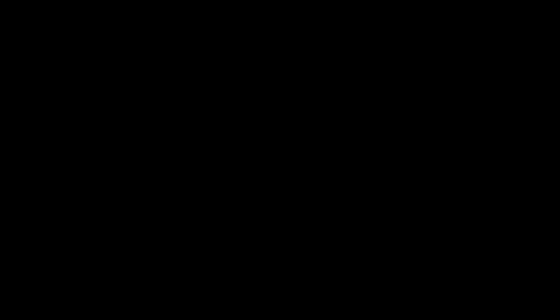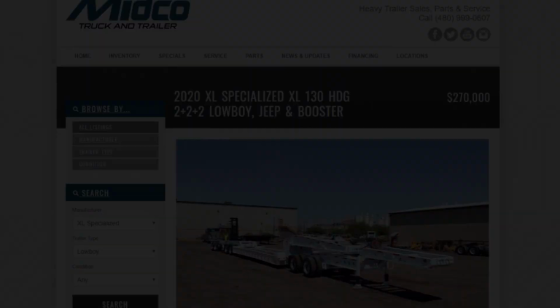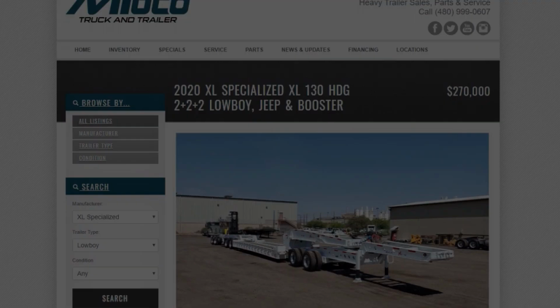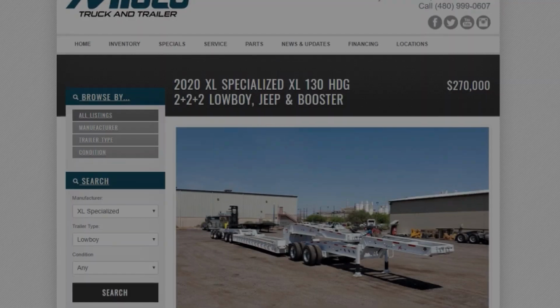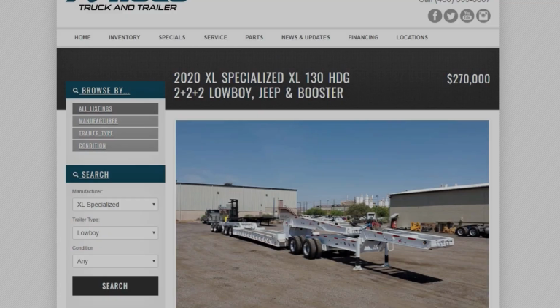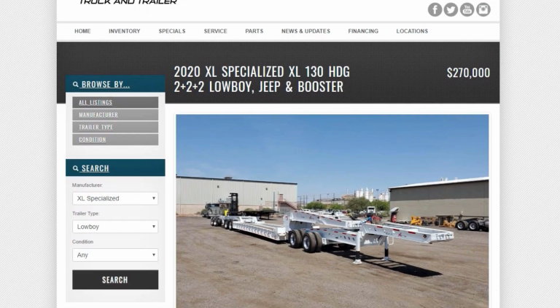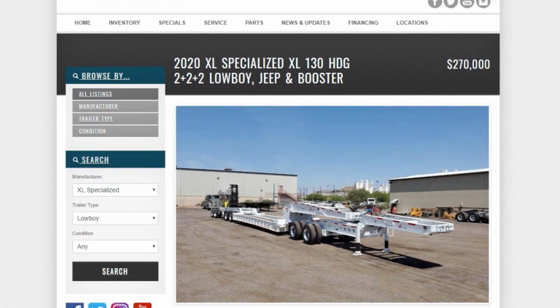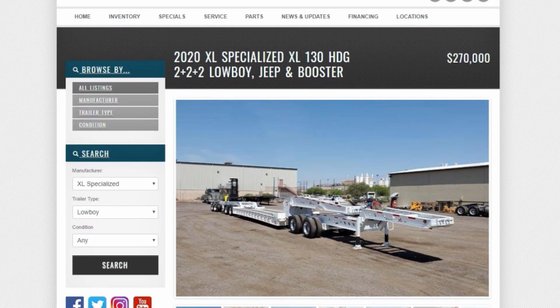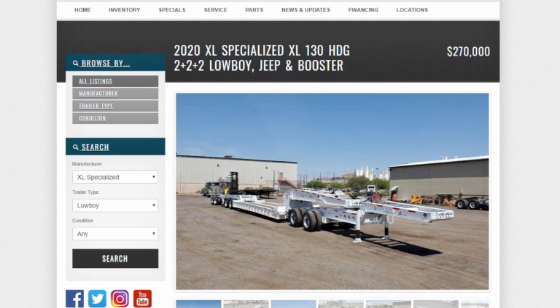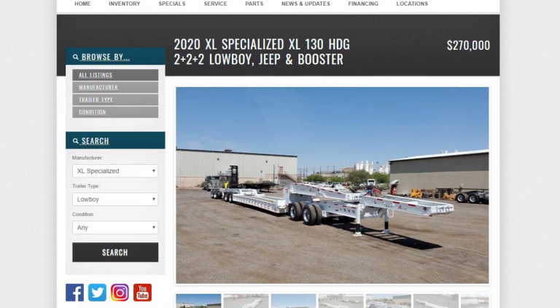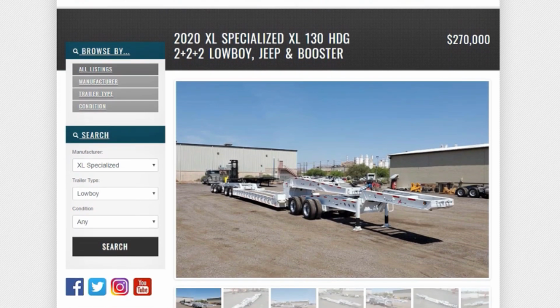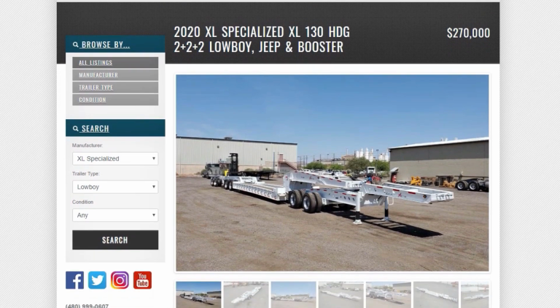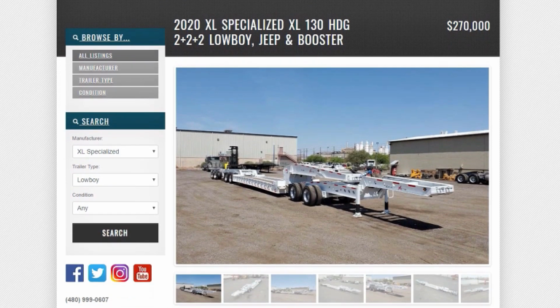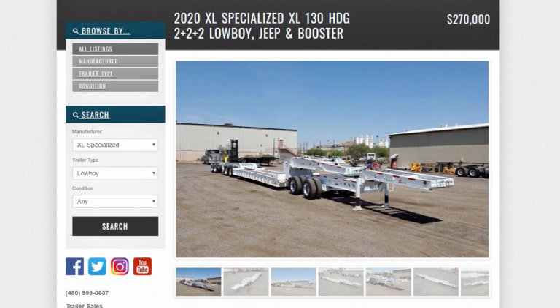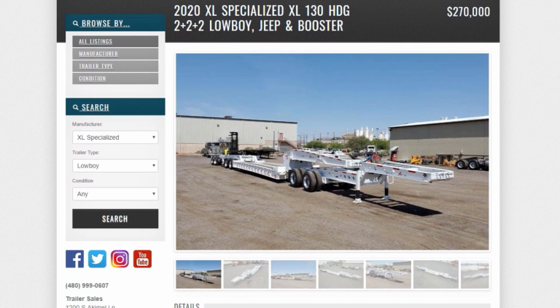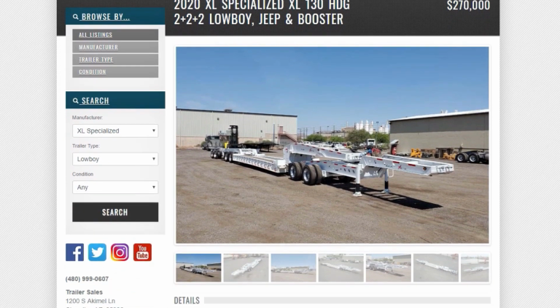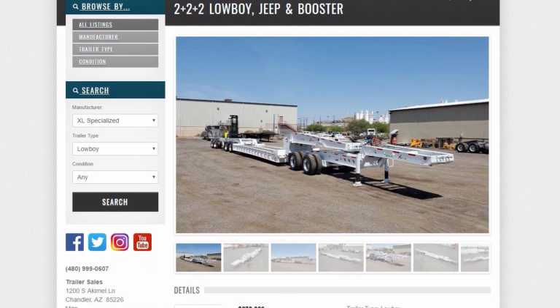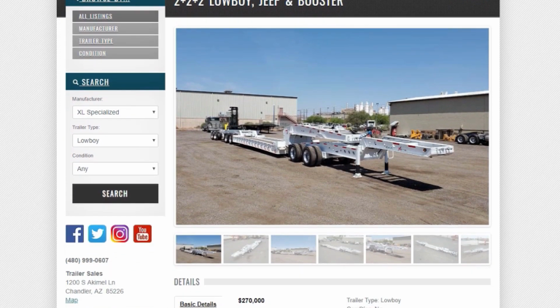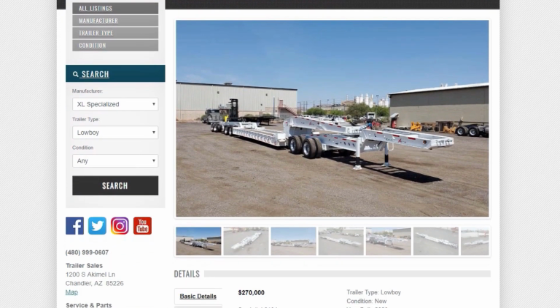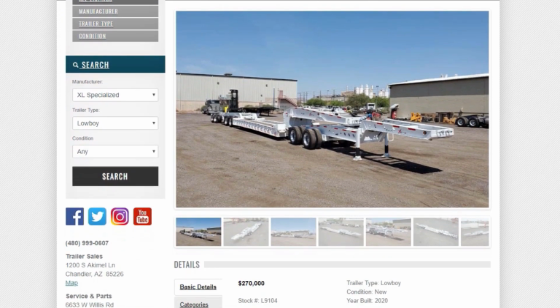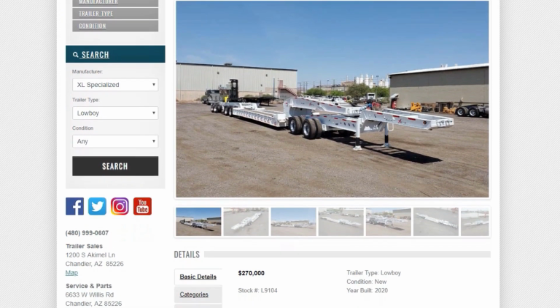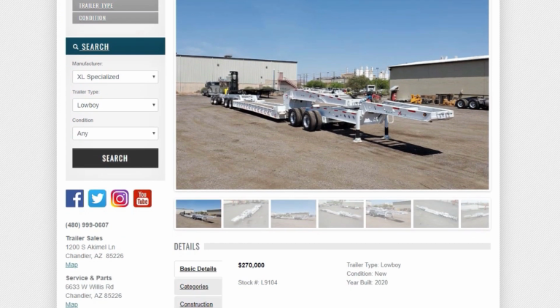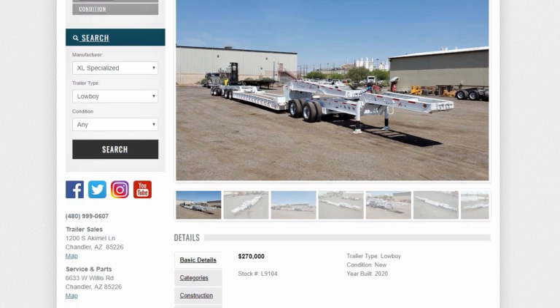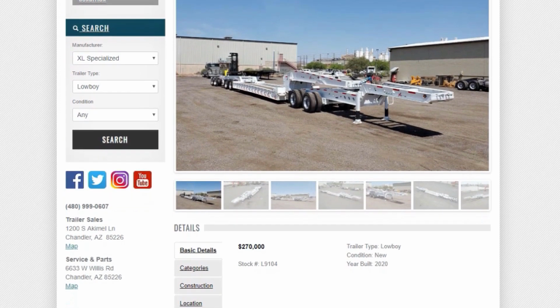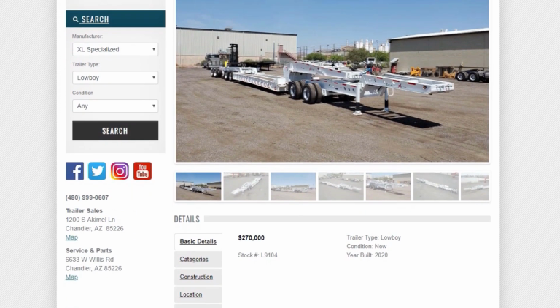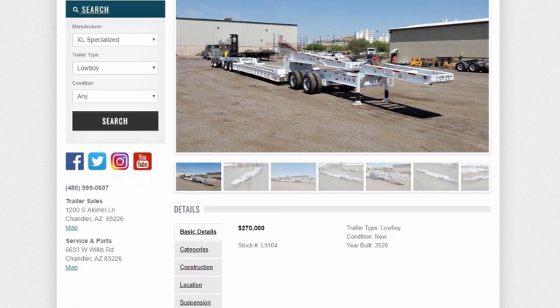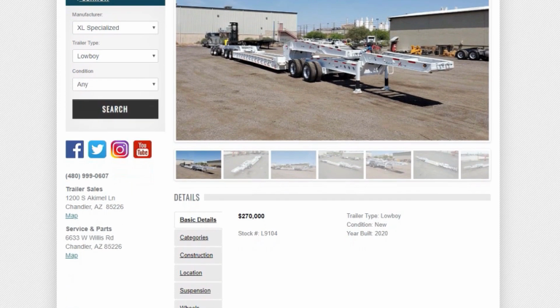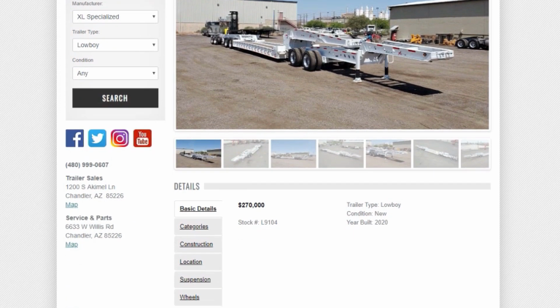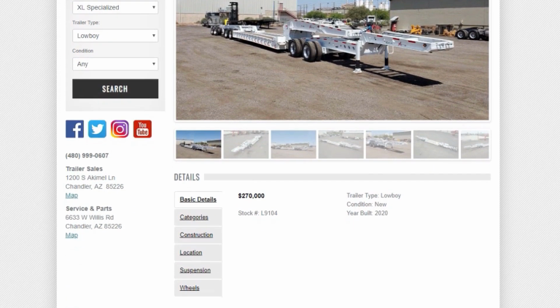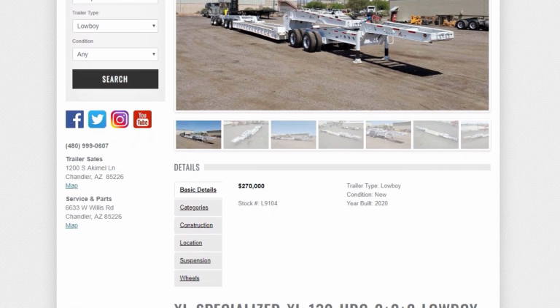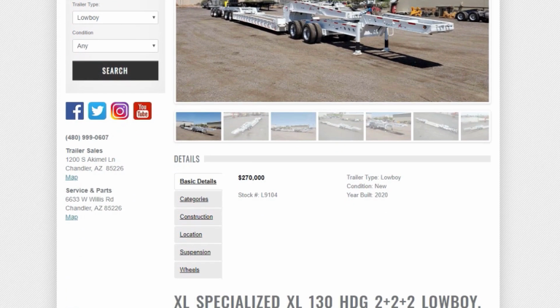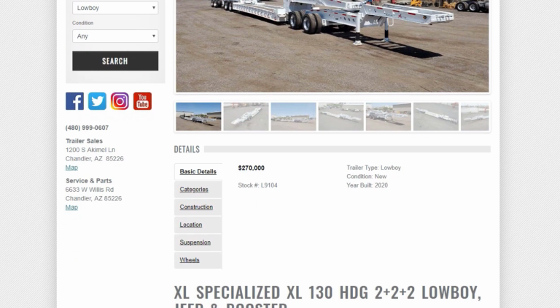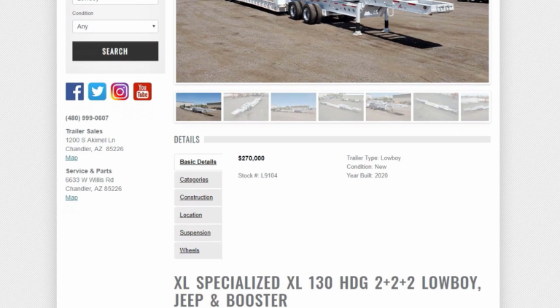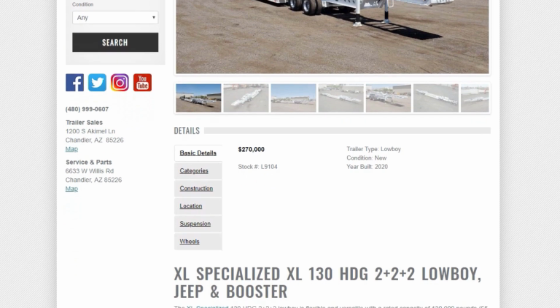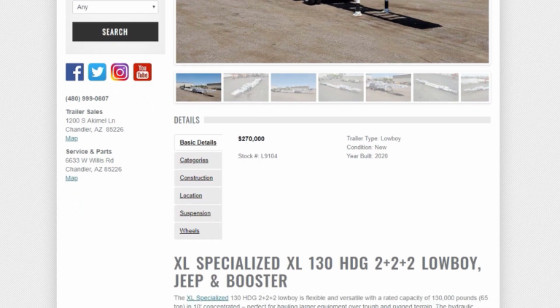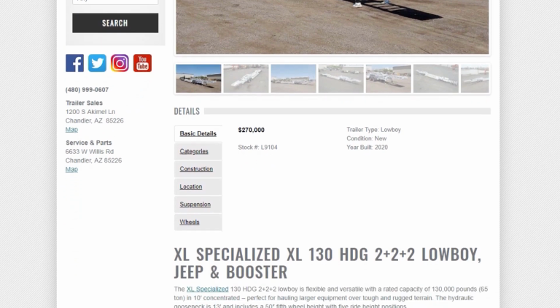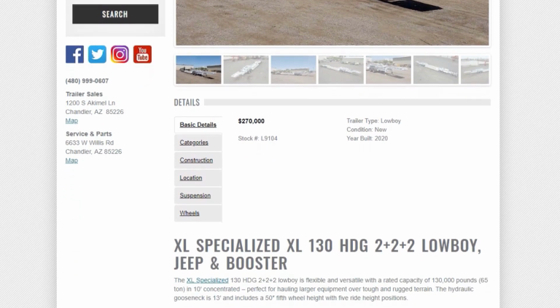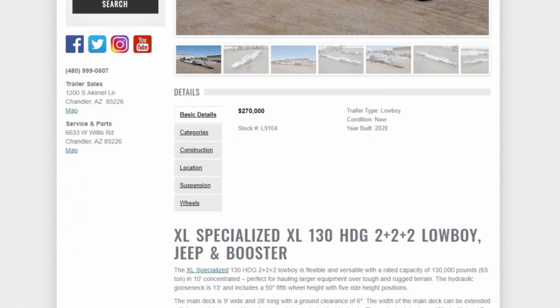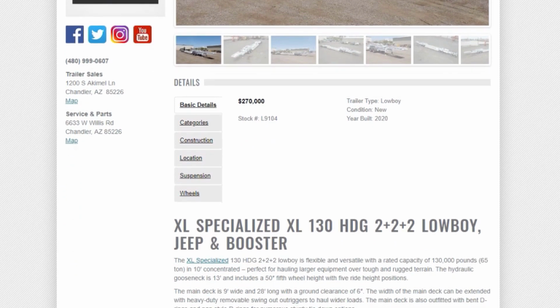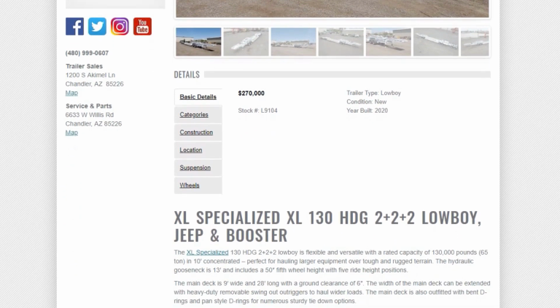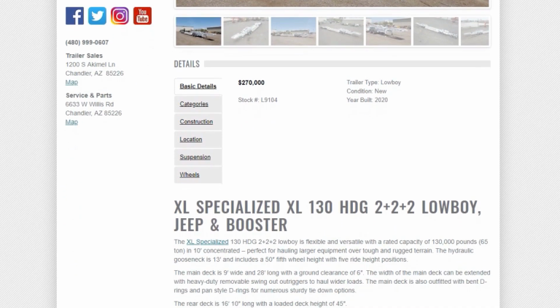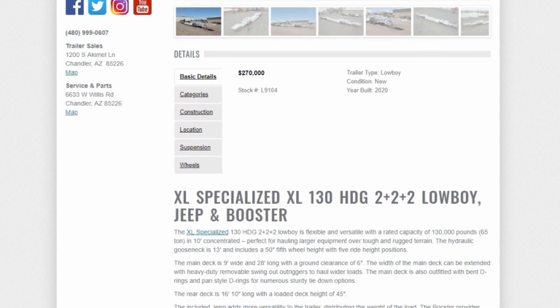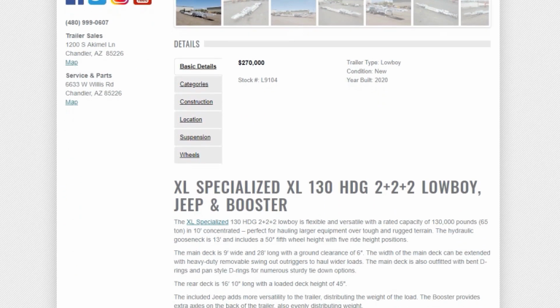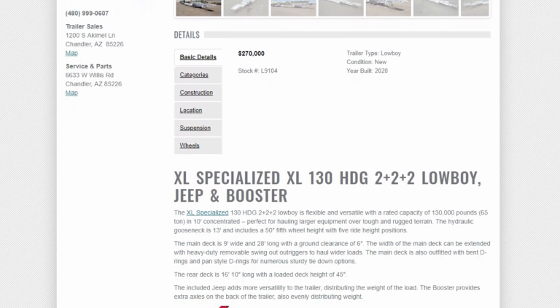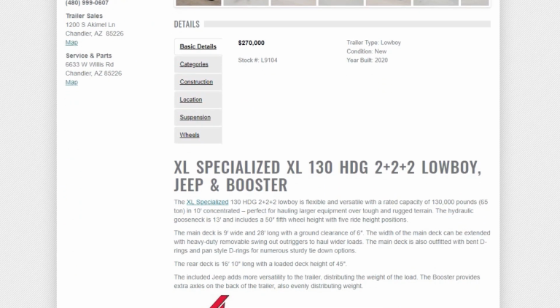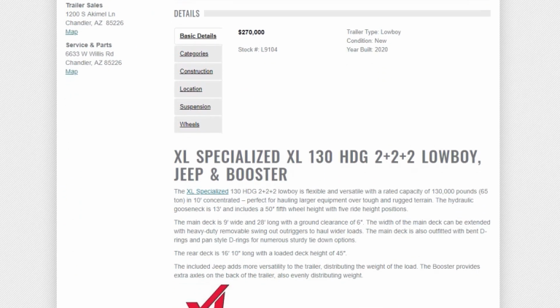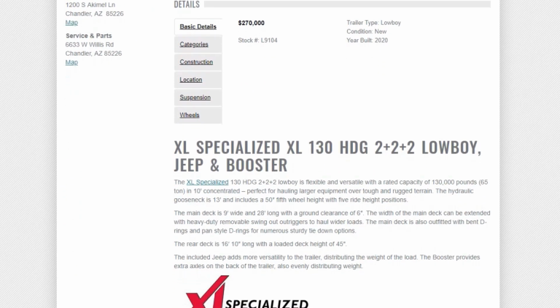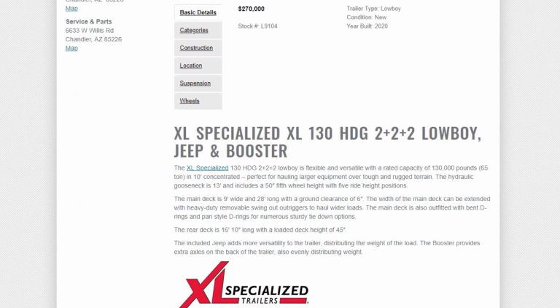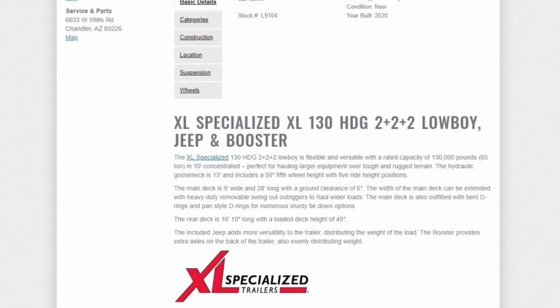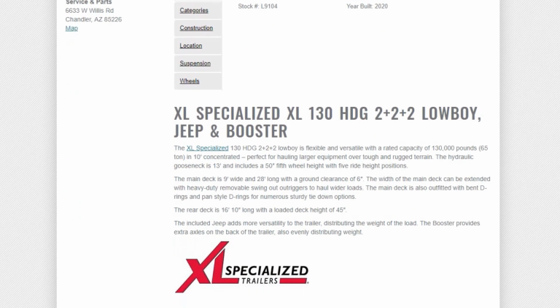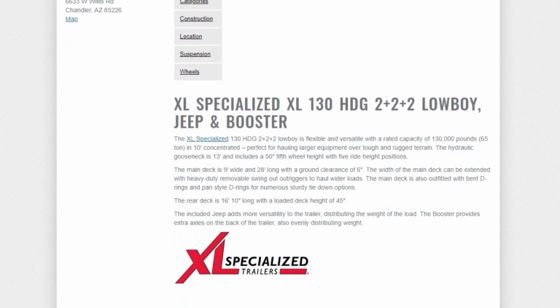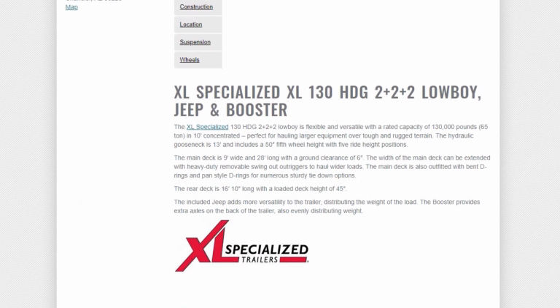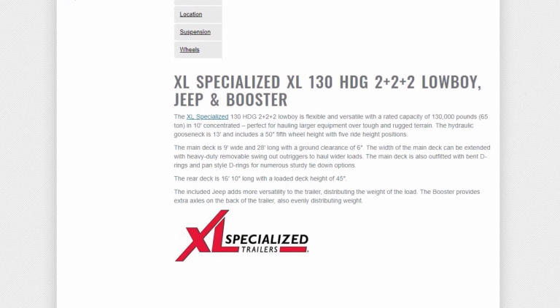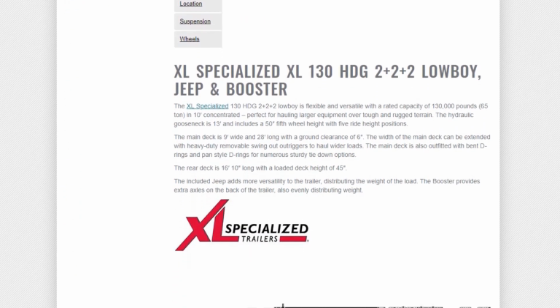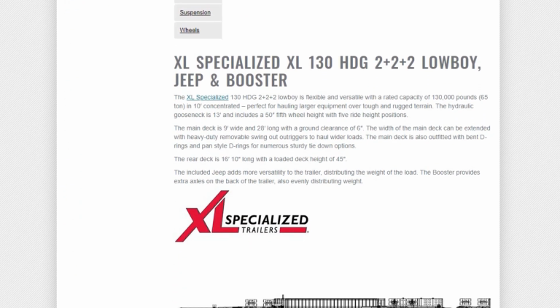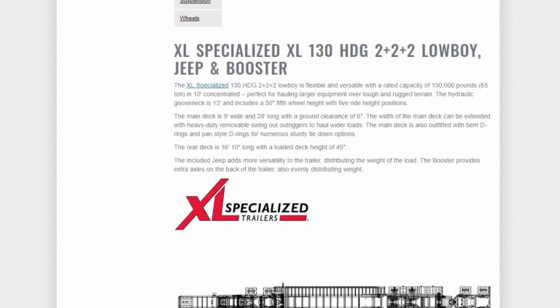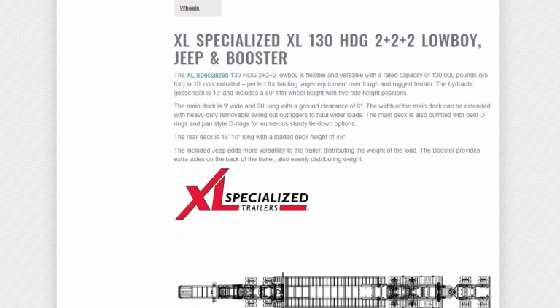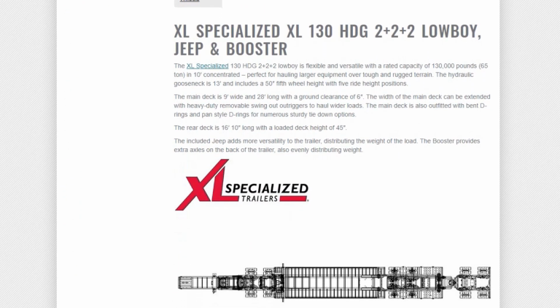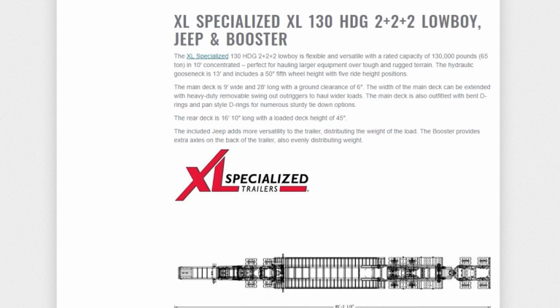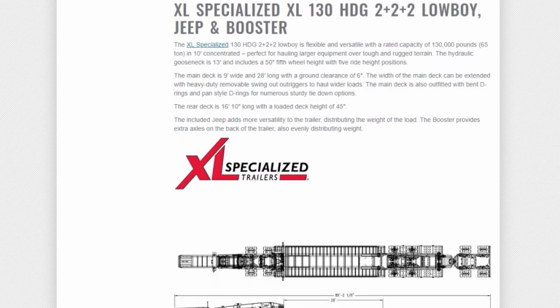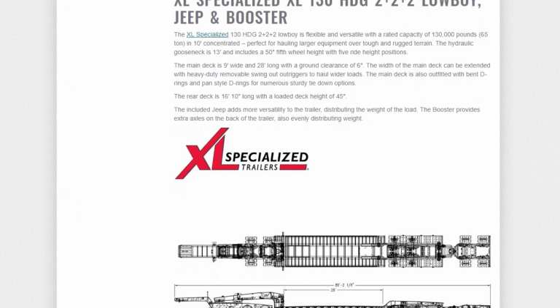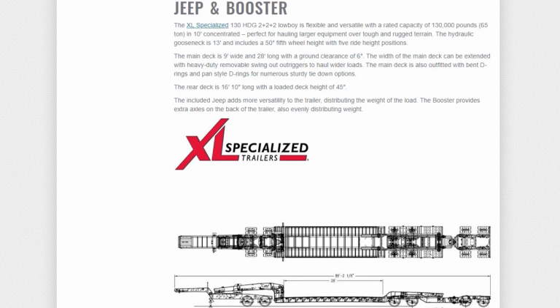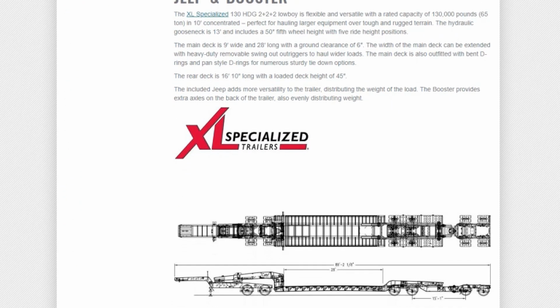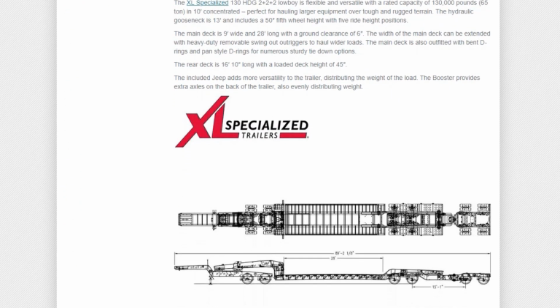Full specs of this heavy haul trailer can be found at MidcoastSales.com, or visit the dealership in Chandler, Arizona to see our full inventory of trailers.